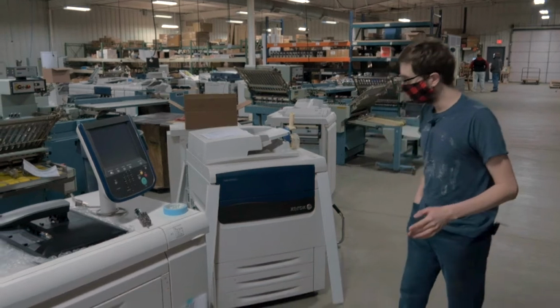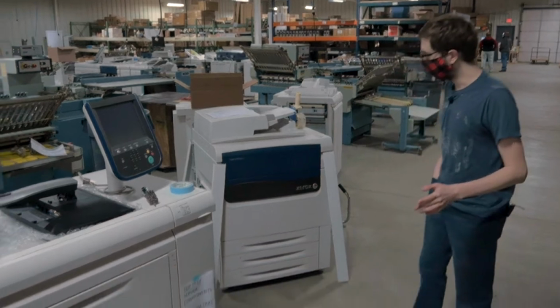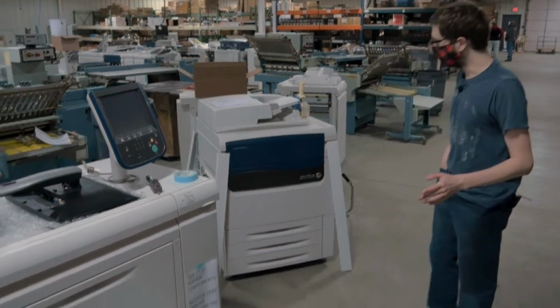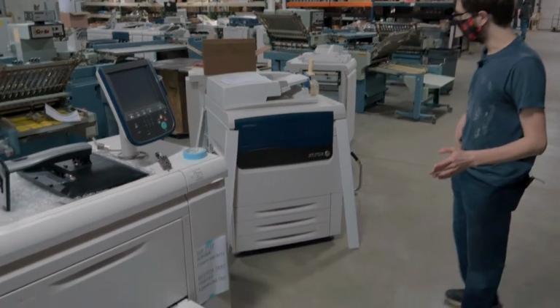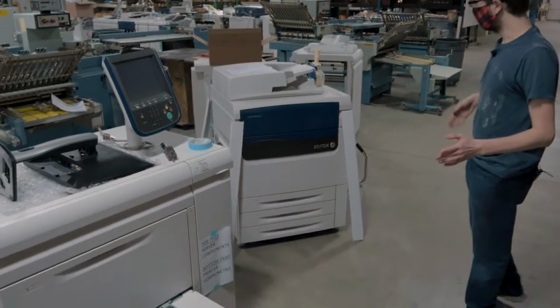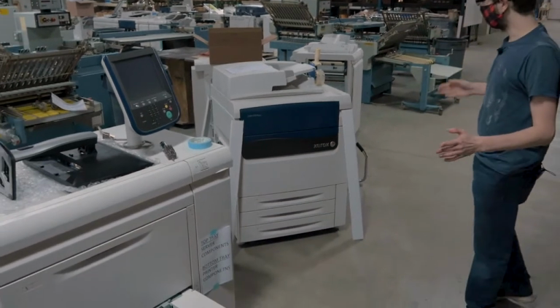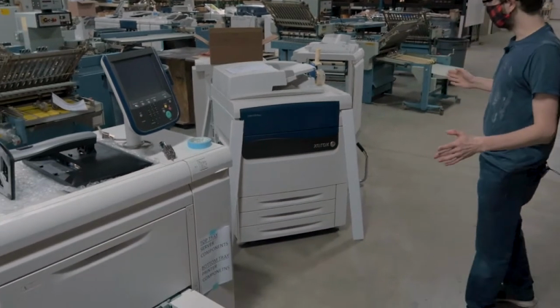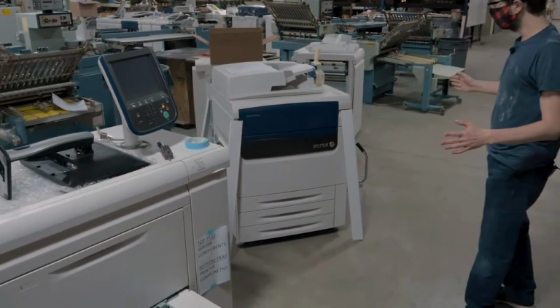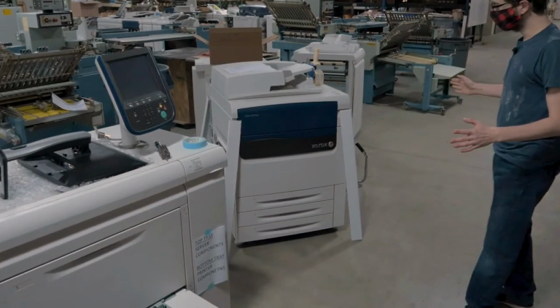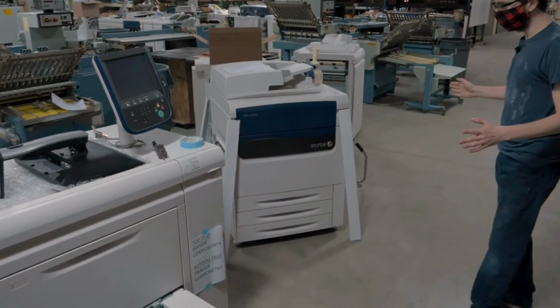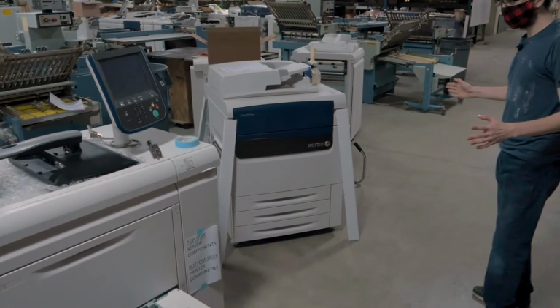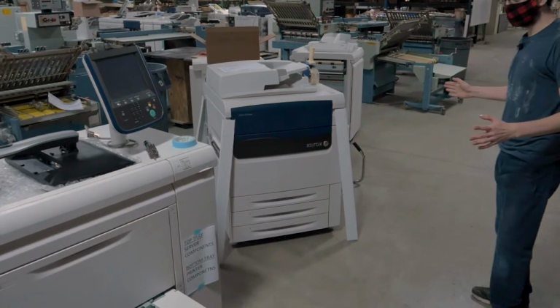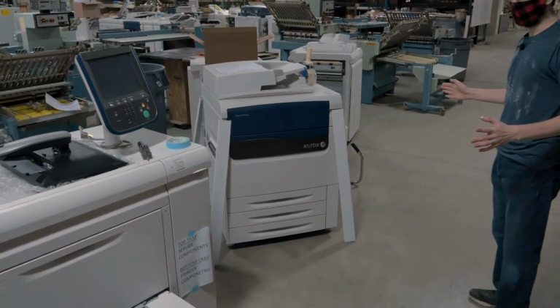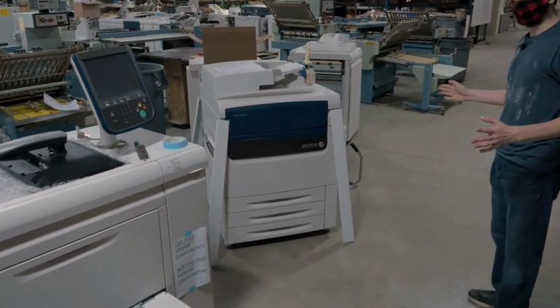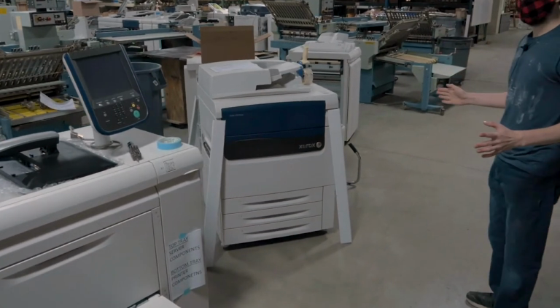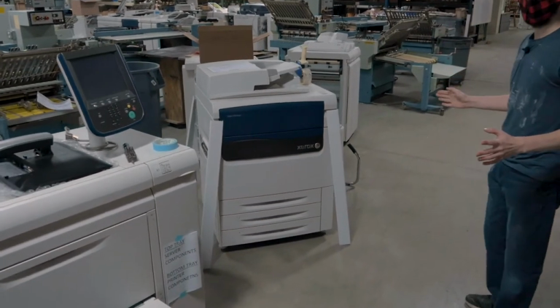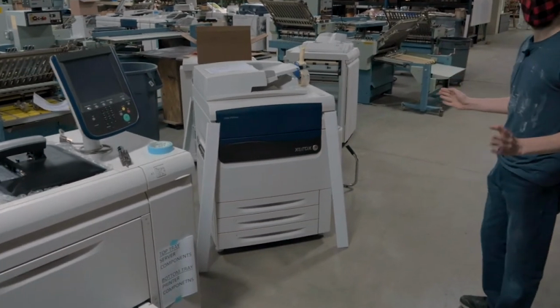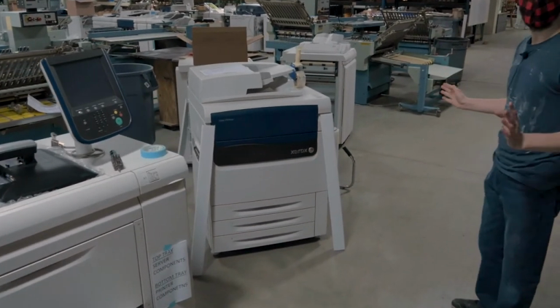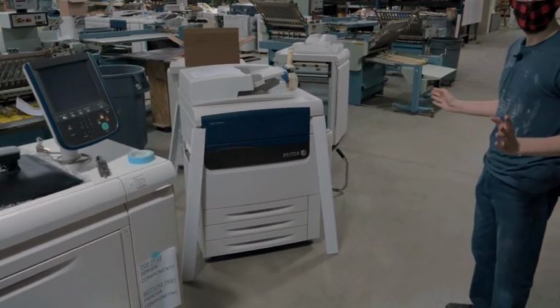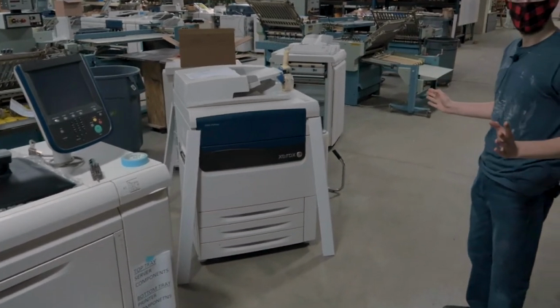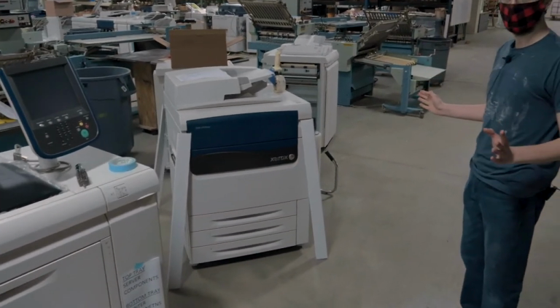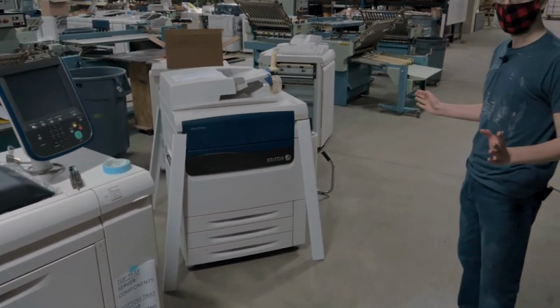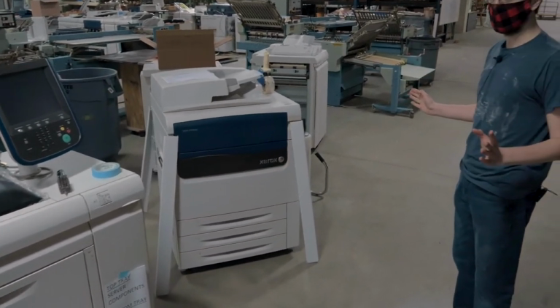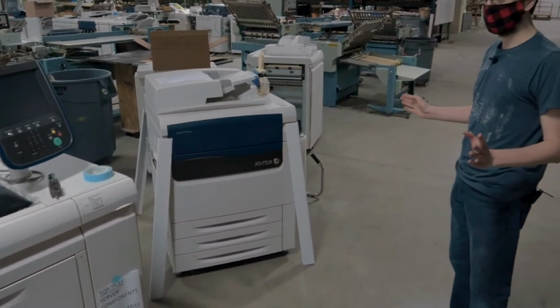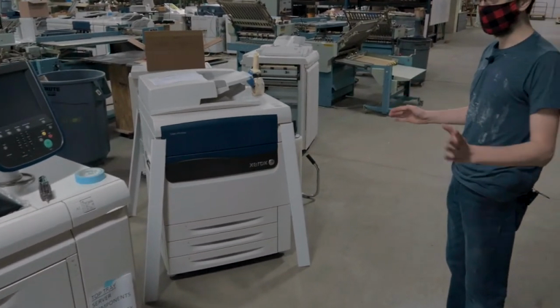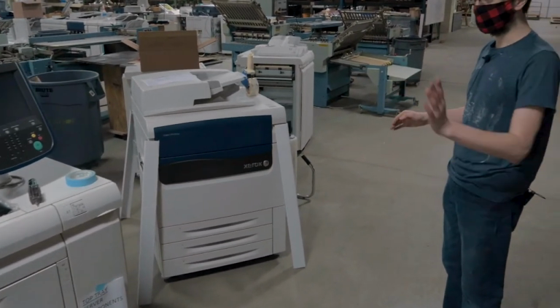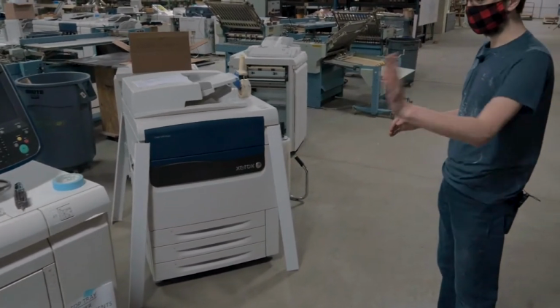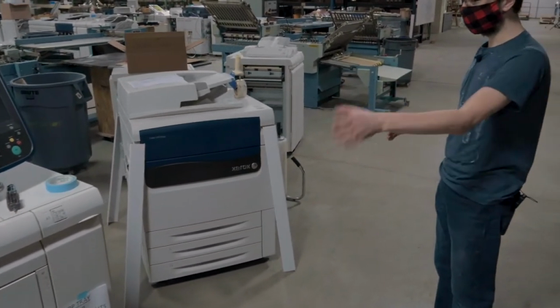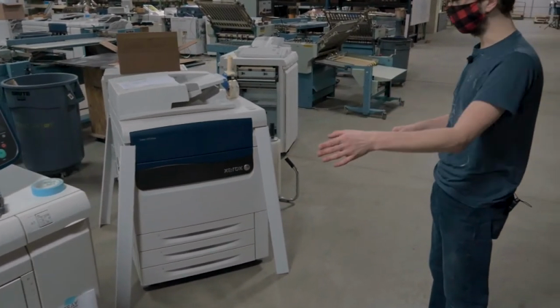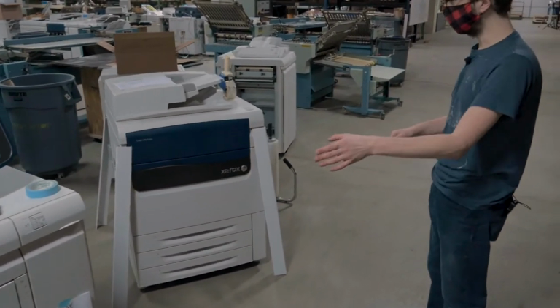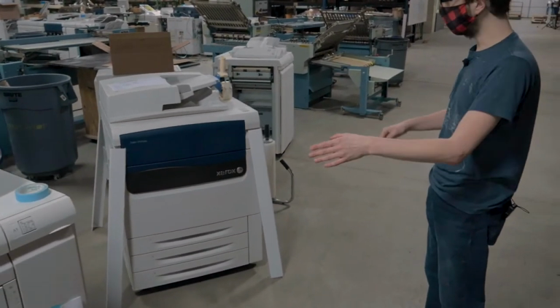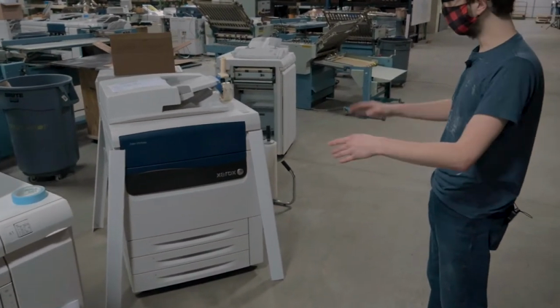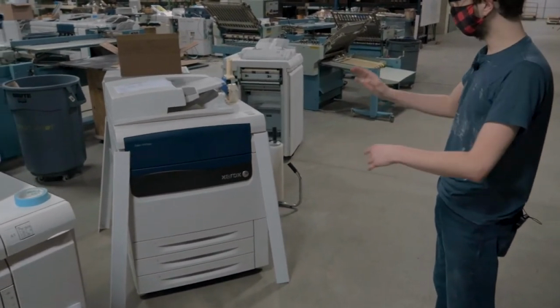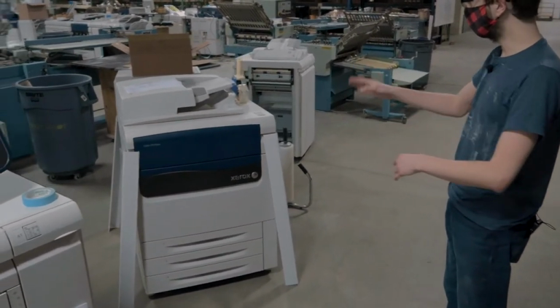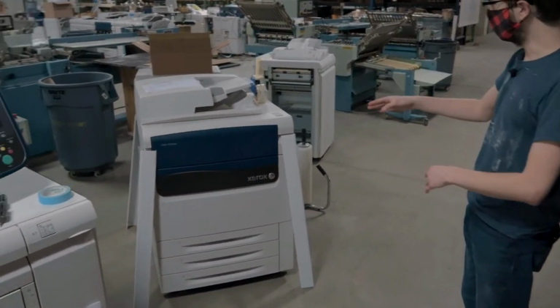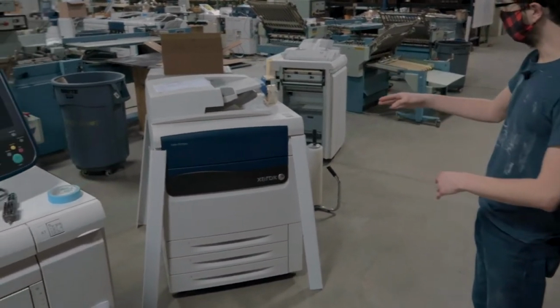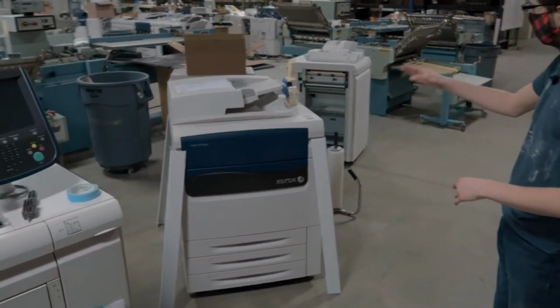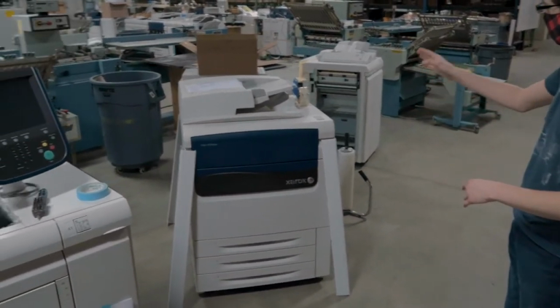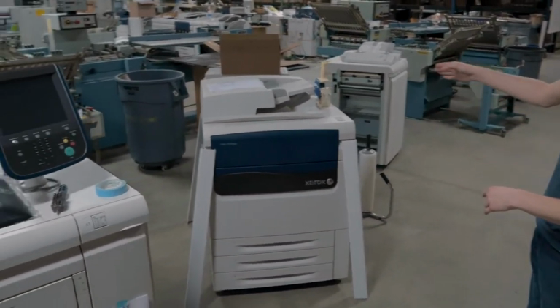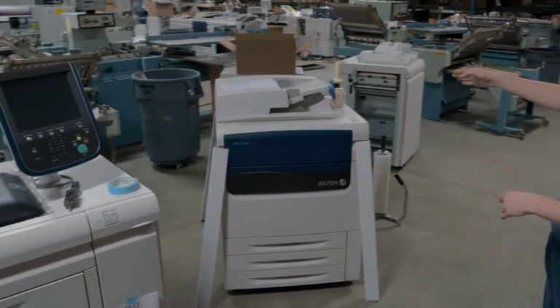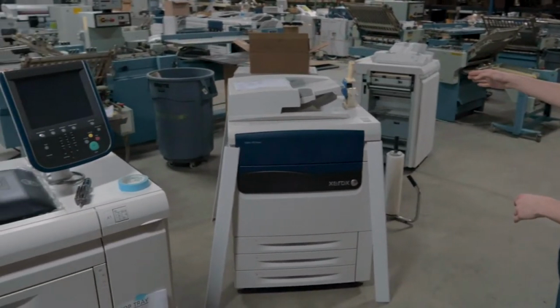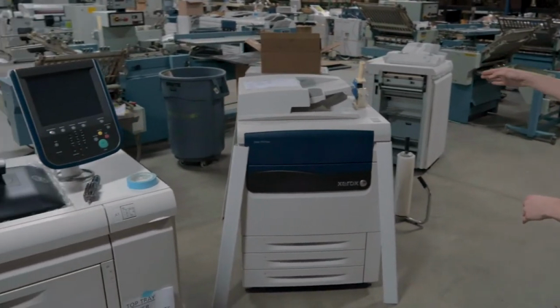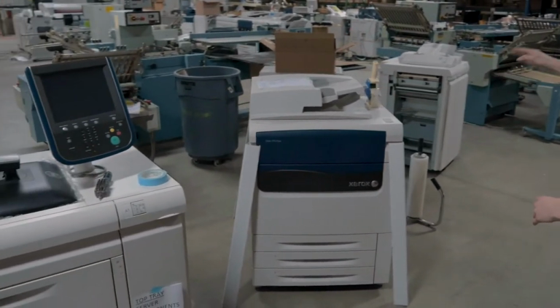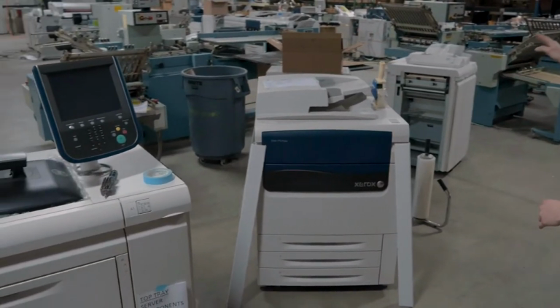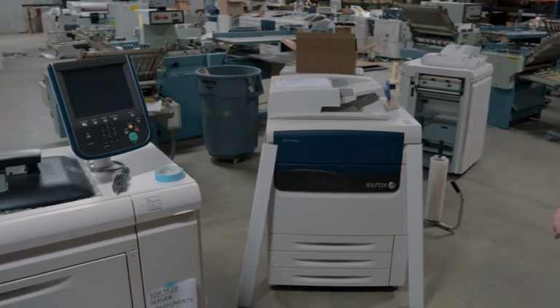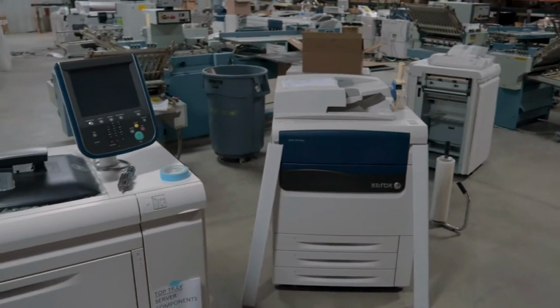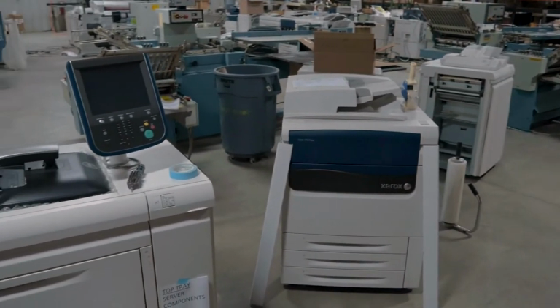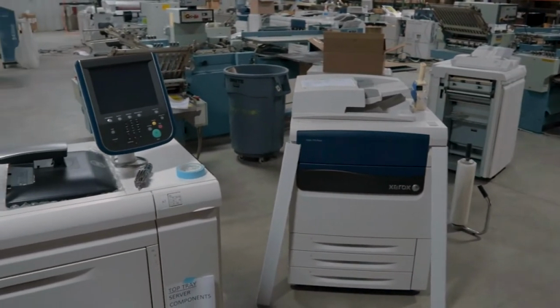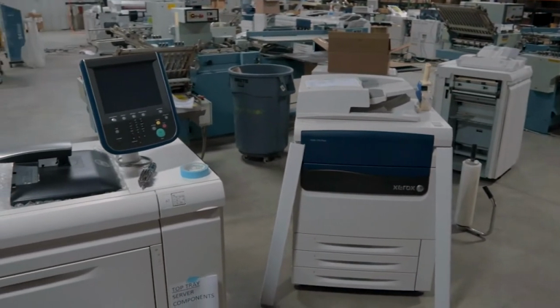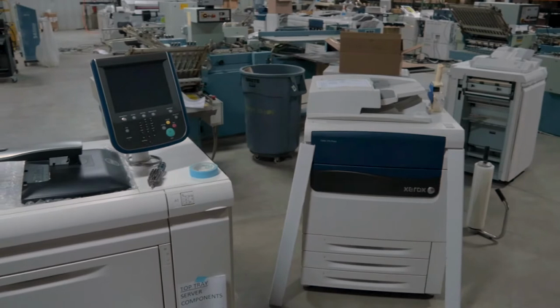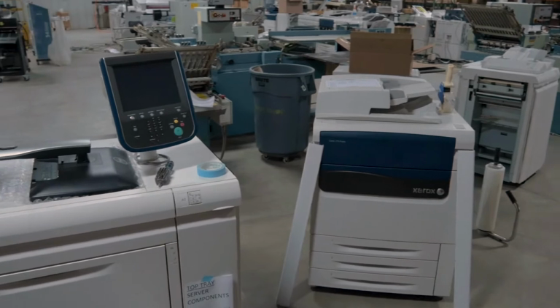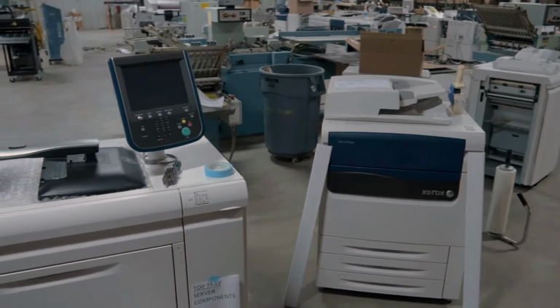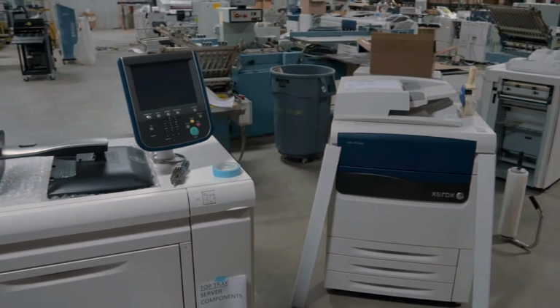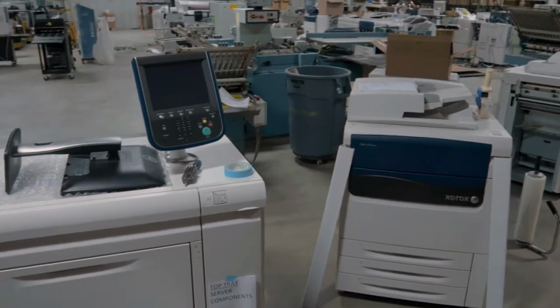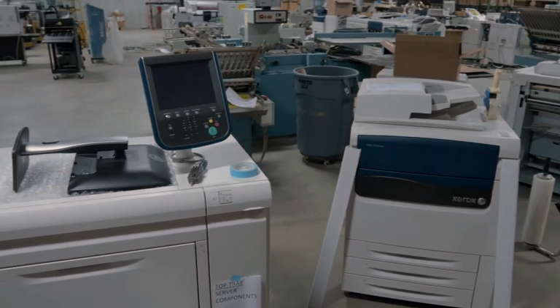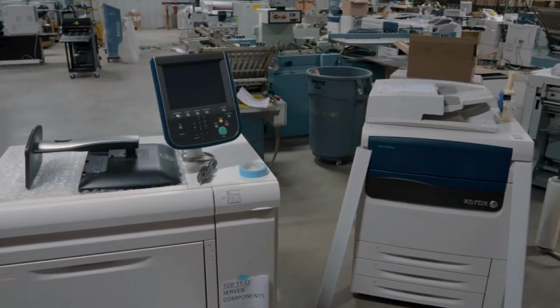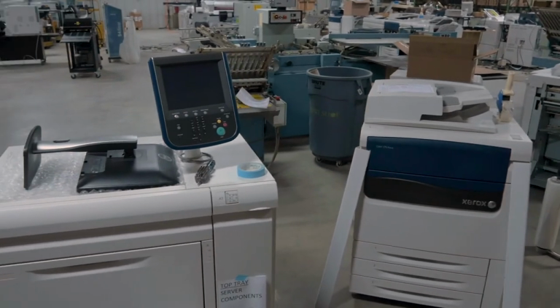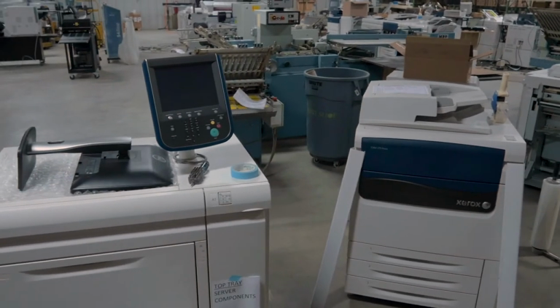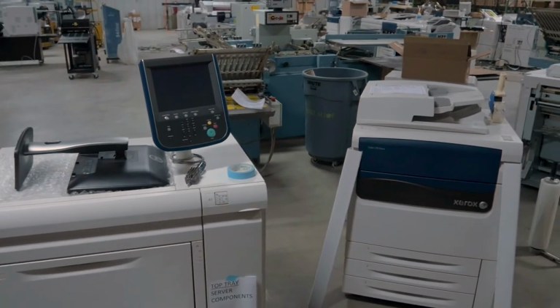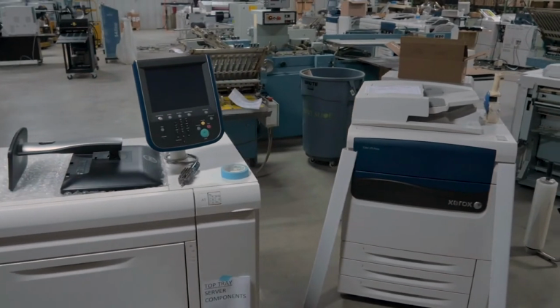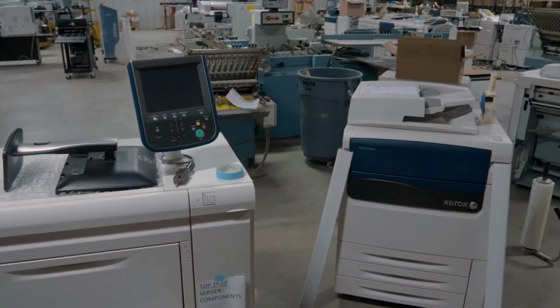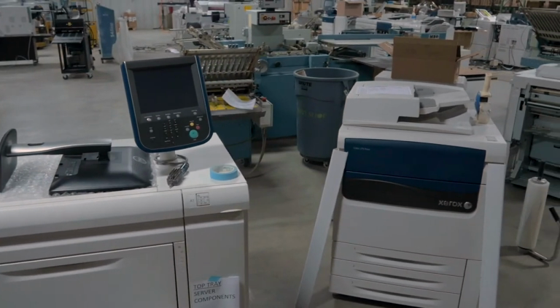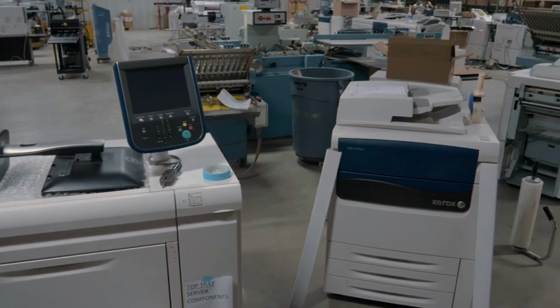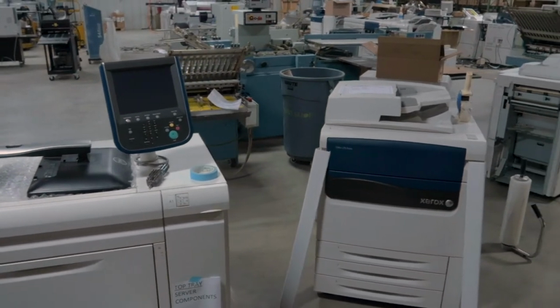Here we have a J75. It's going to have five pieces: the feeder, engine, interface, finisher, and a table that we have out in the warehouse.